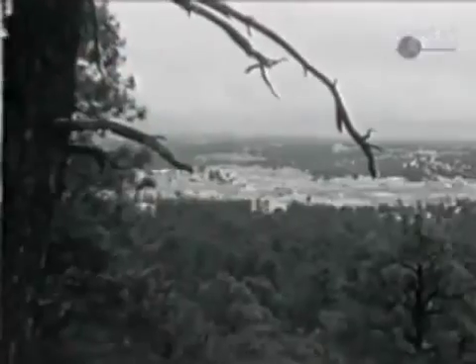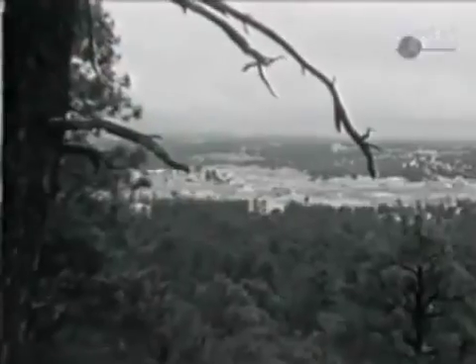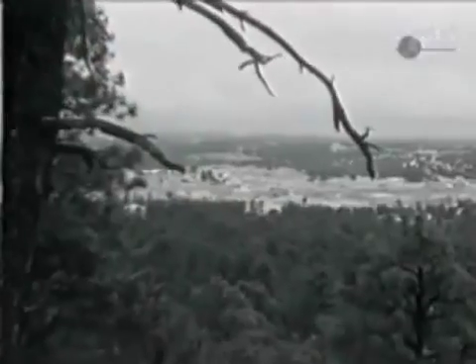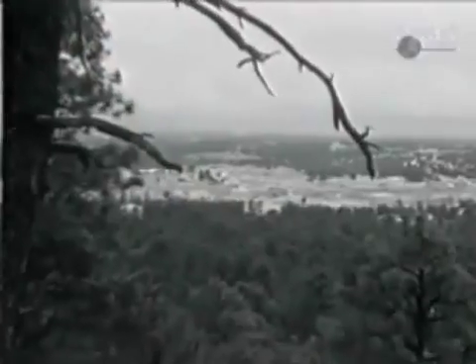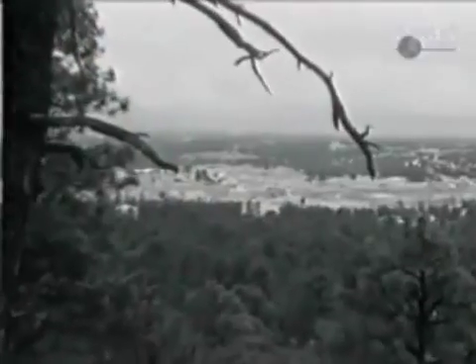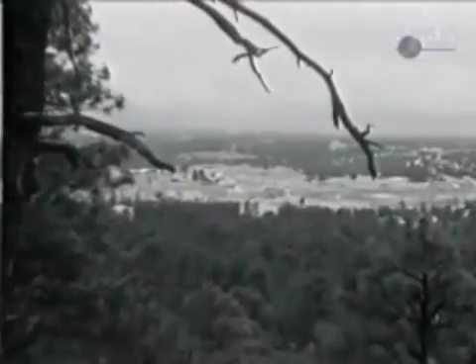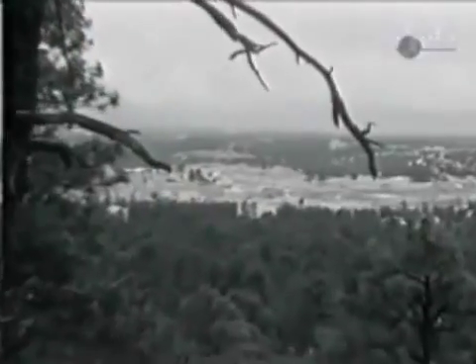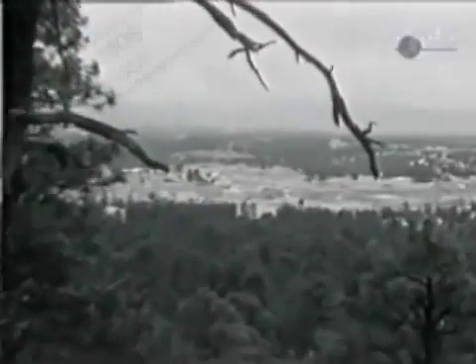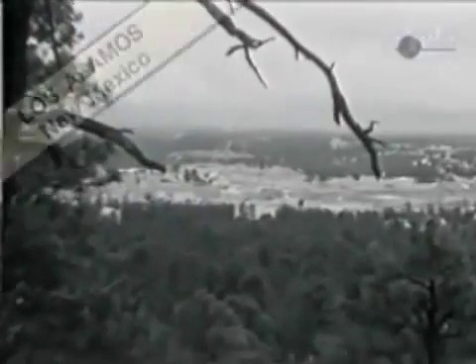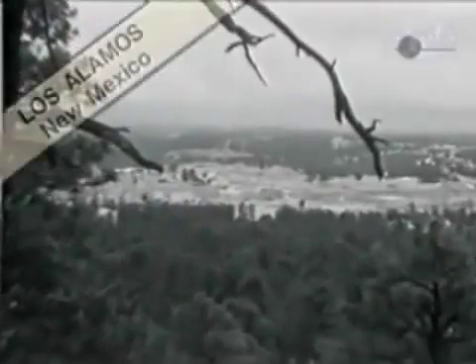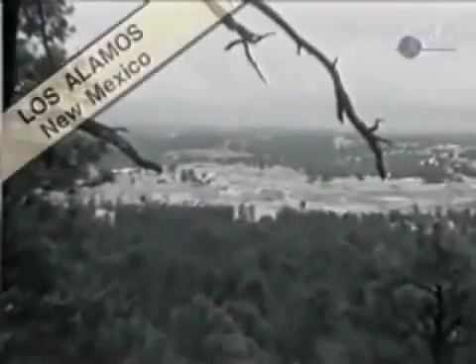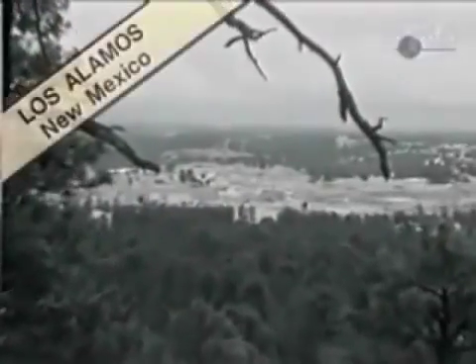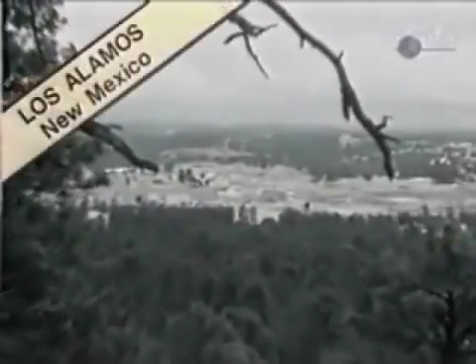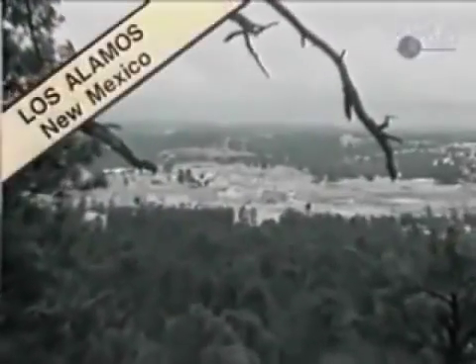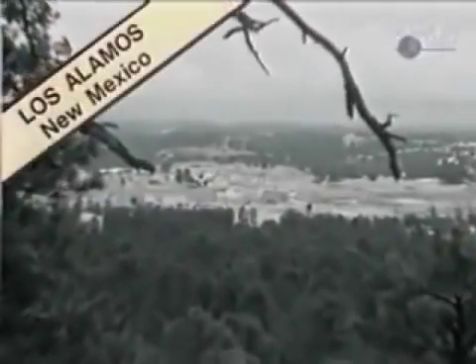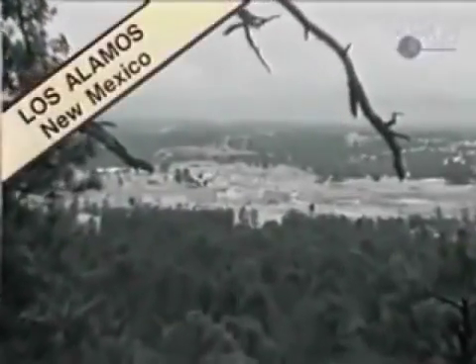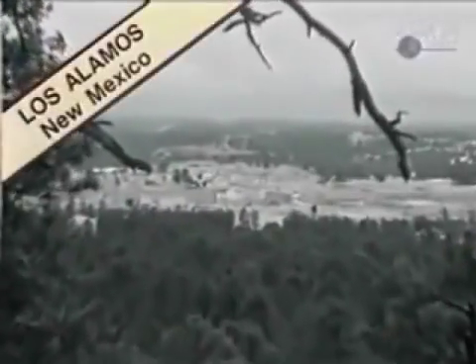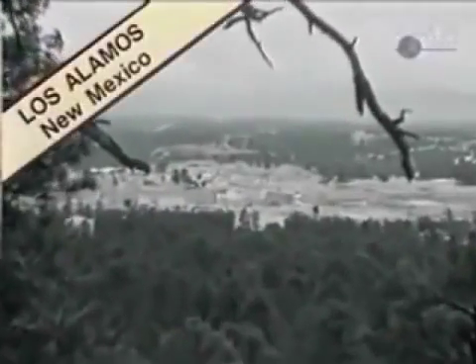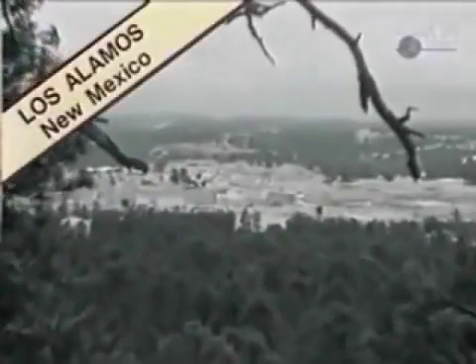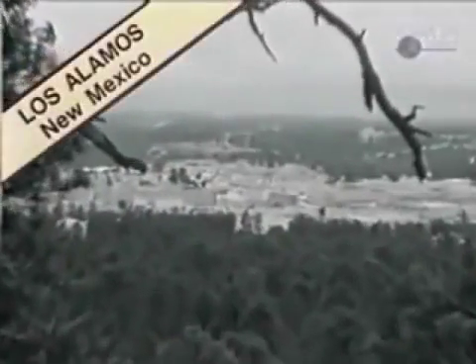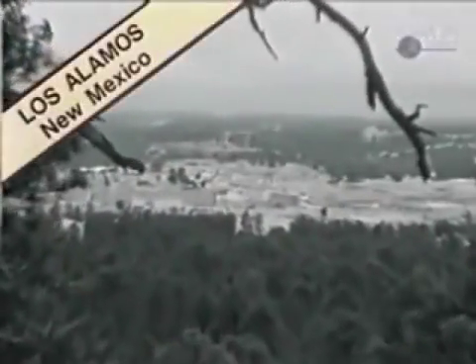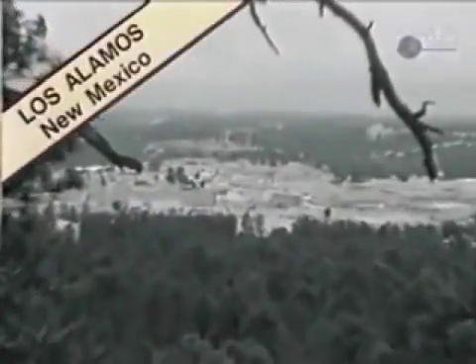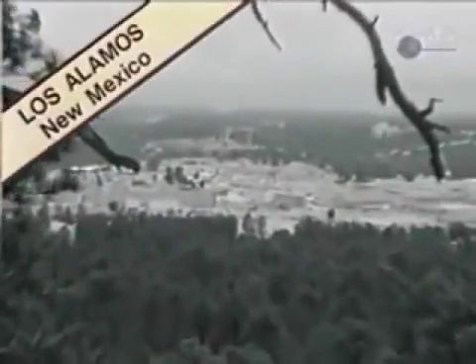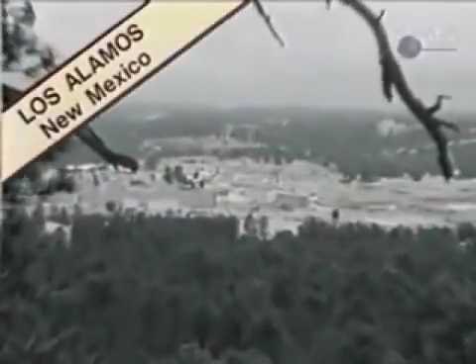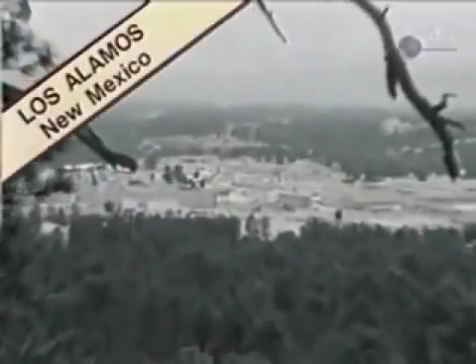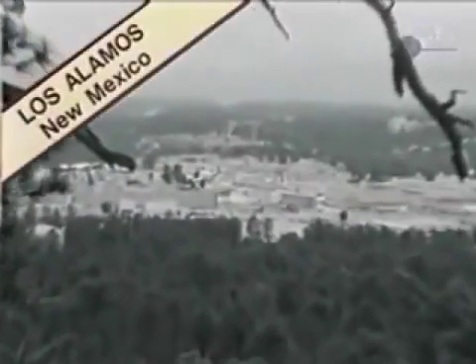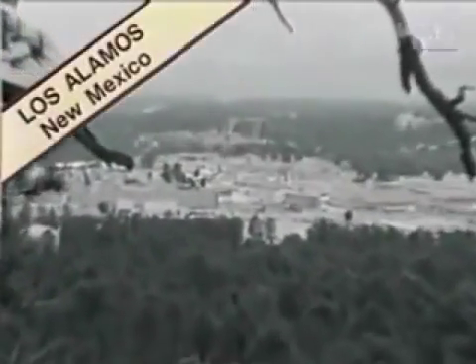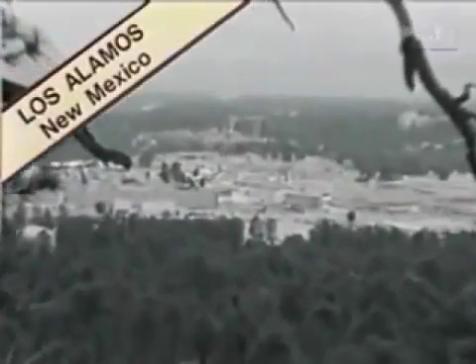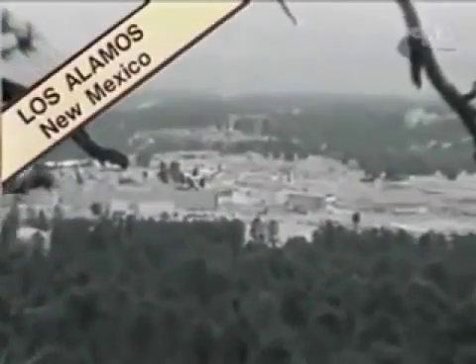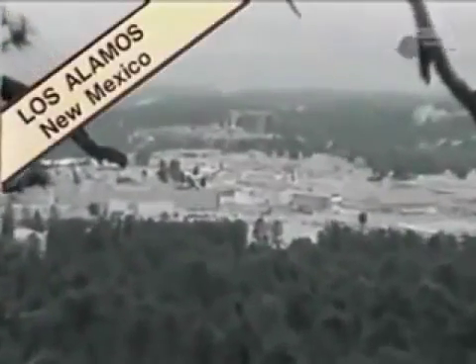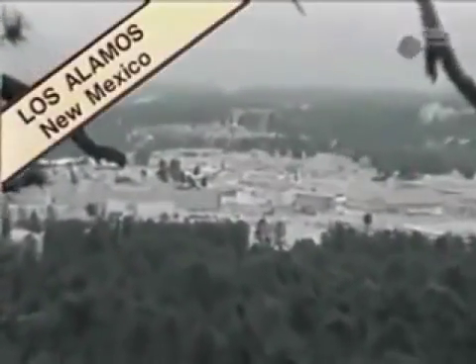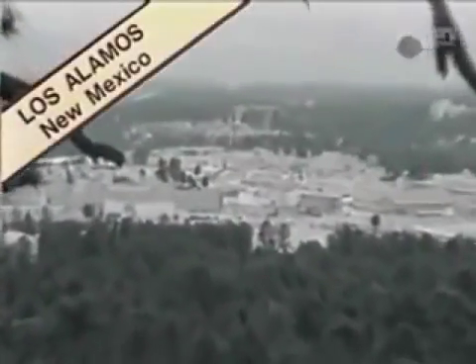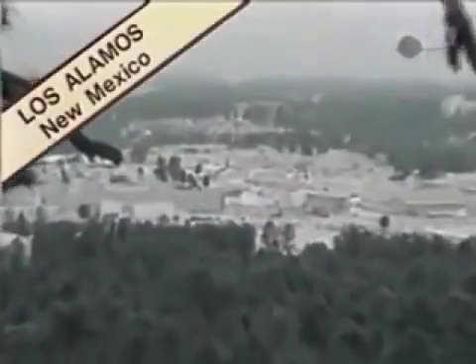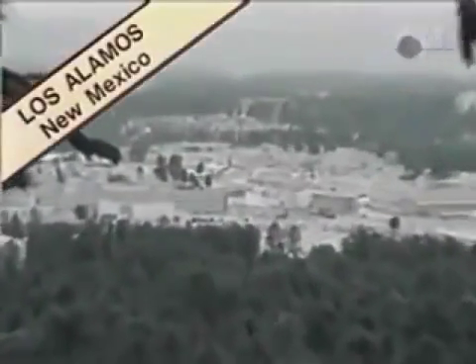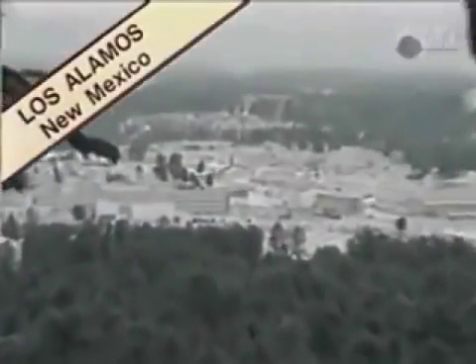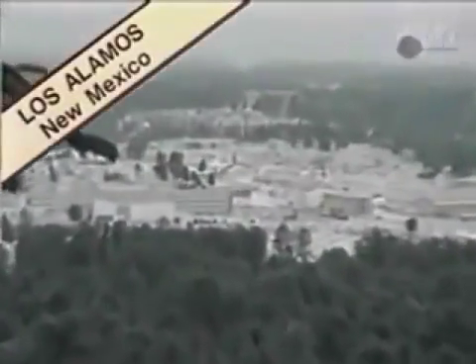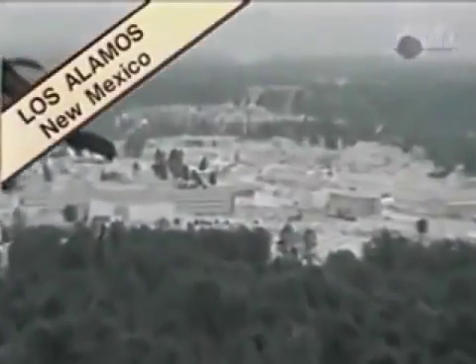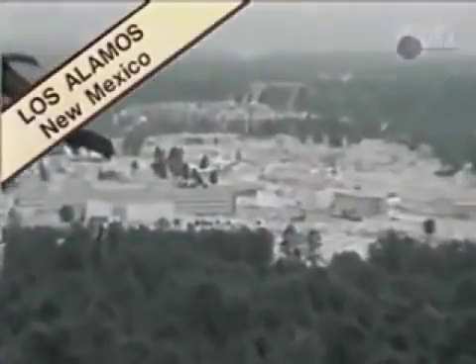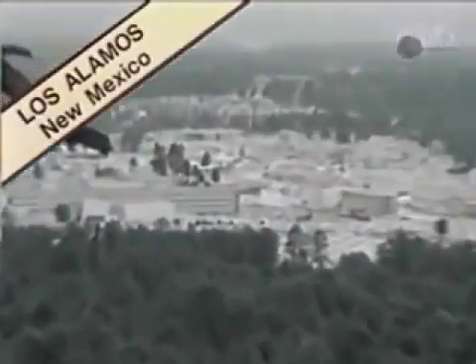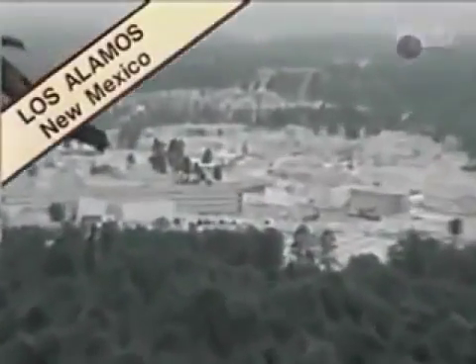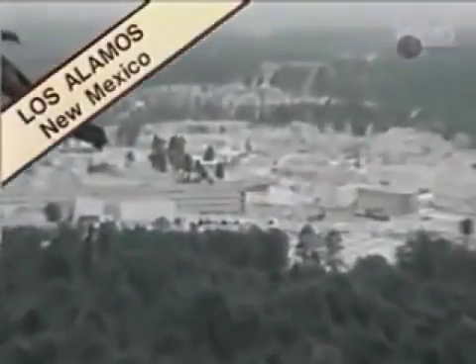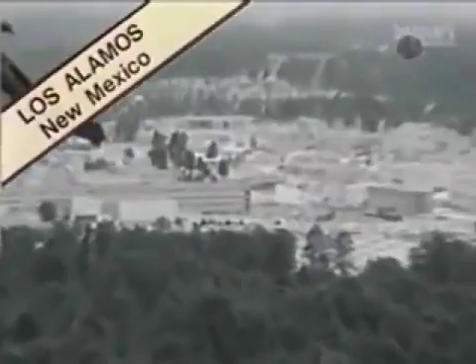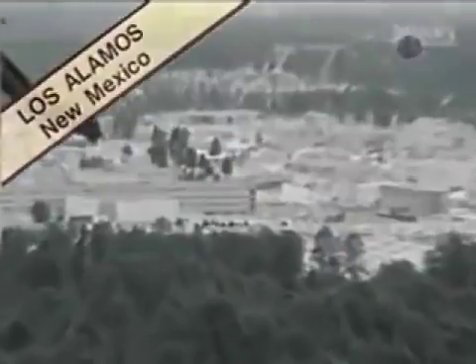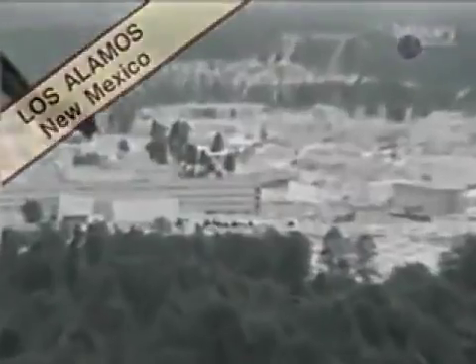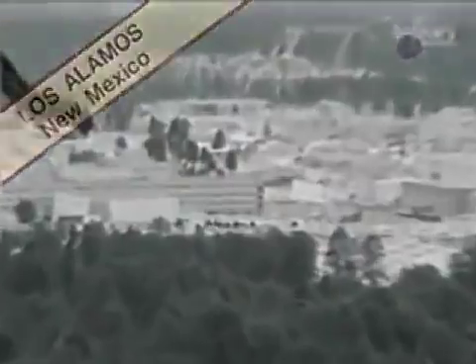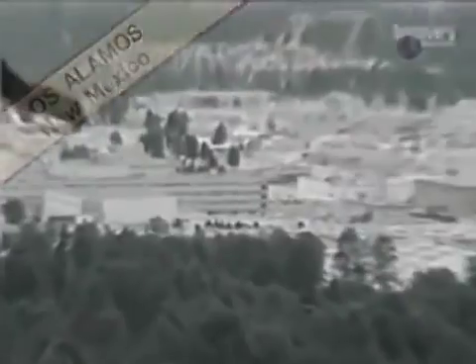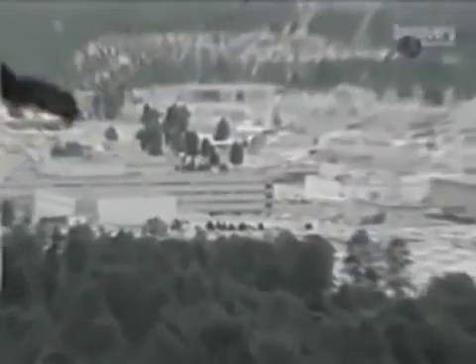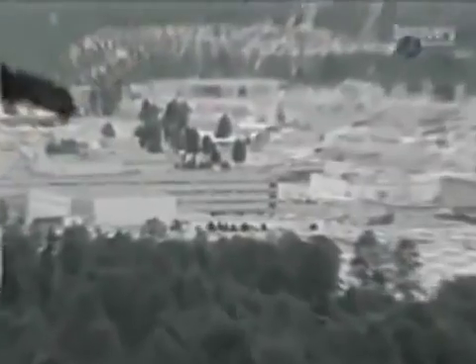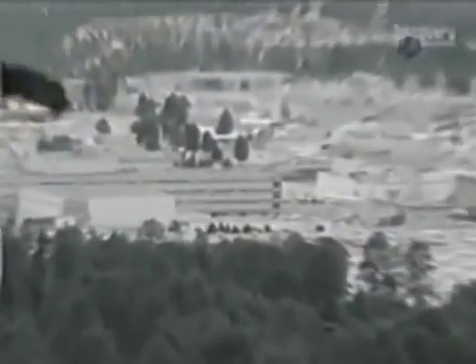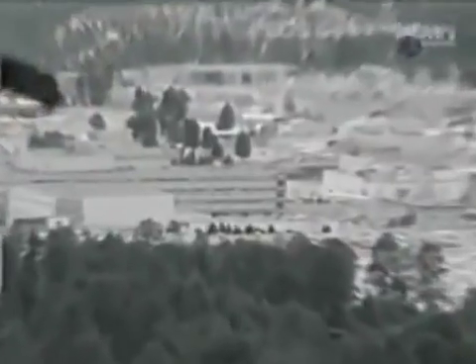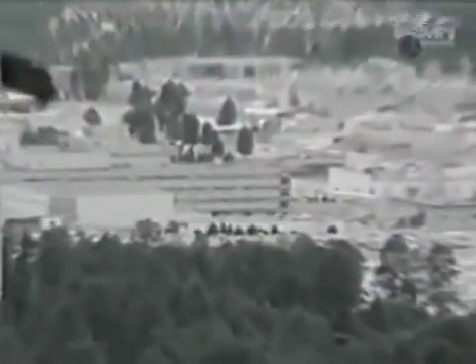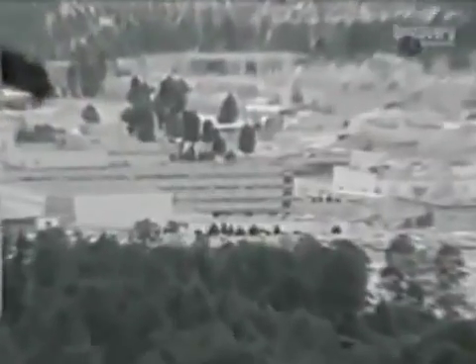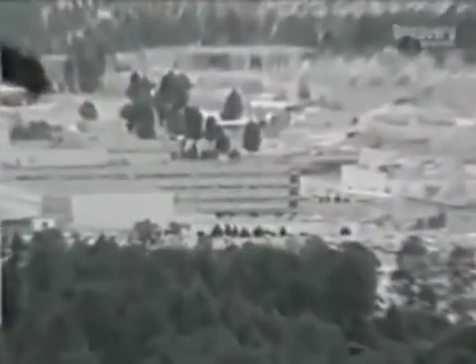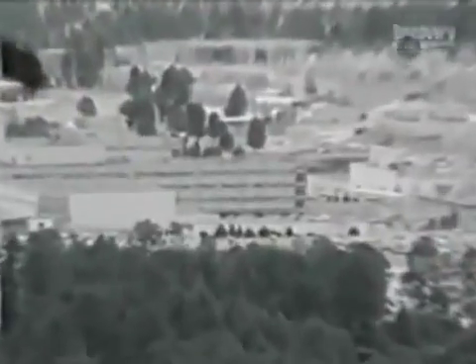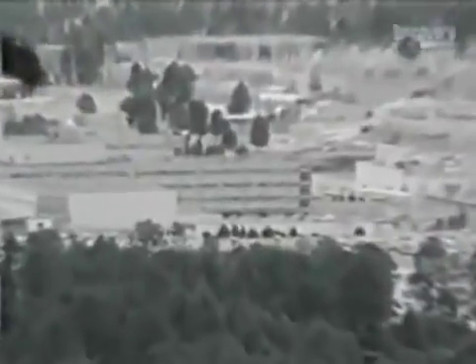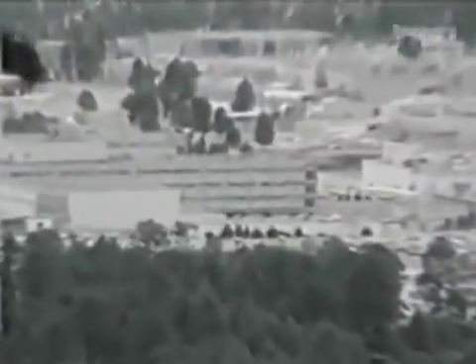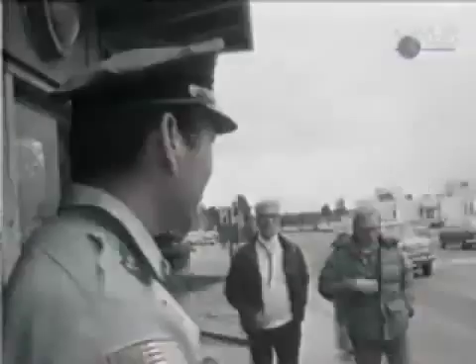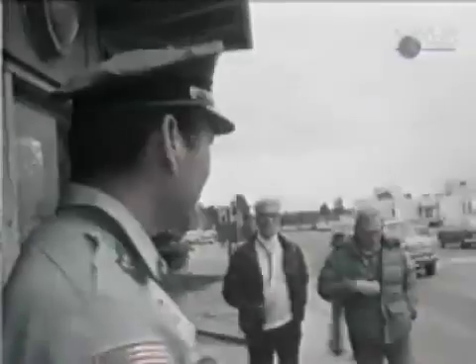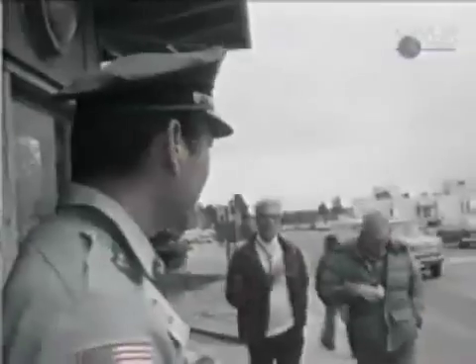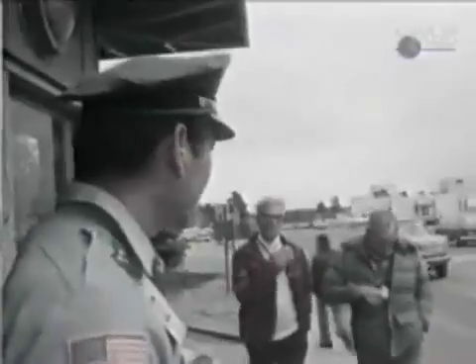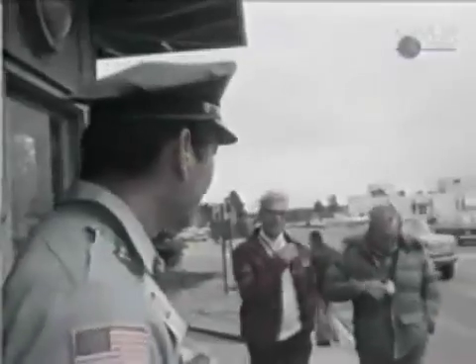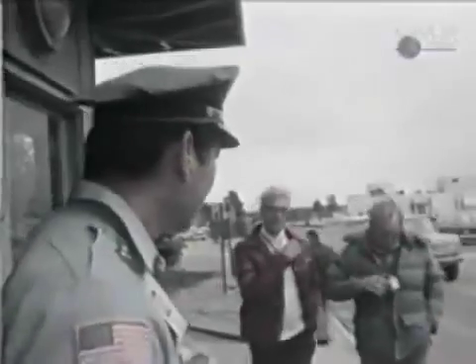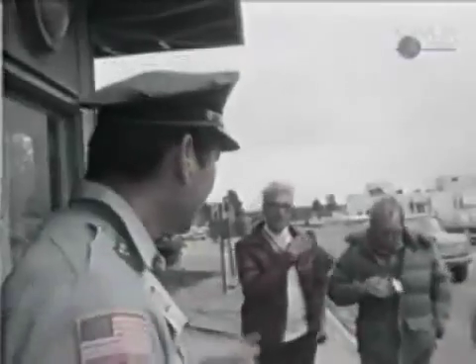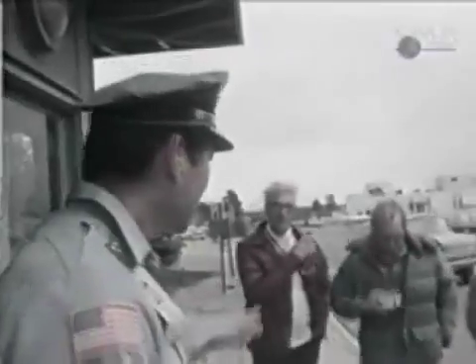At Los Alamos, birthplace of the atomic bomb, dramatic clues to the mystery of ball lightning have been found by James Tuck.